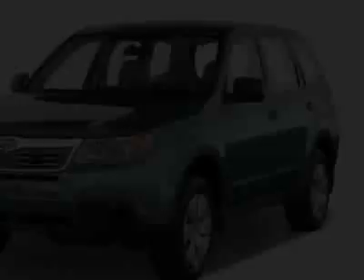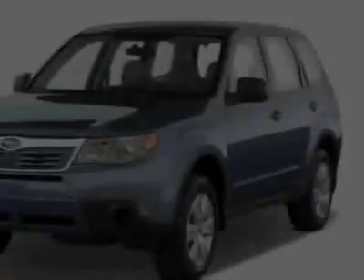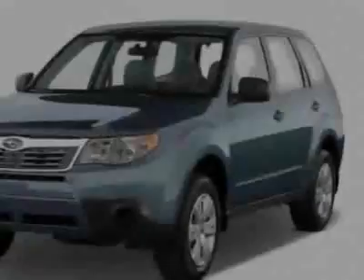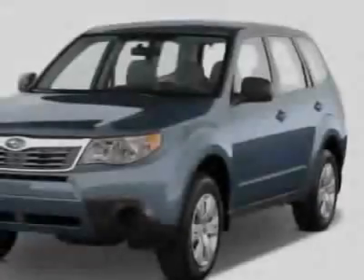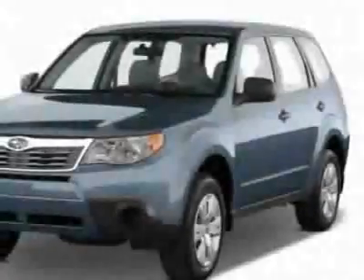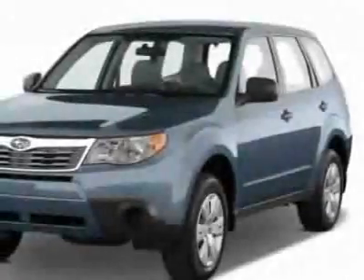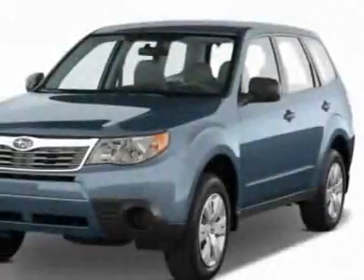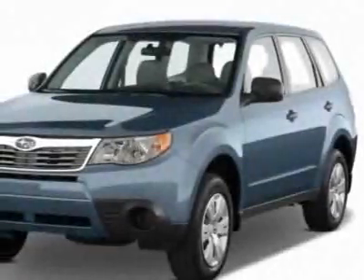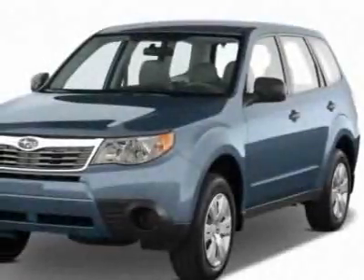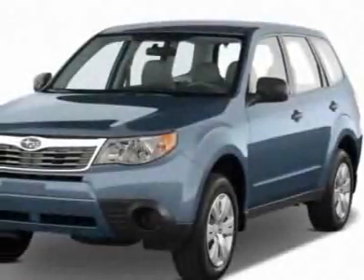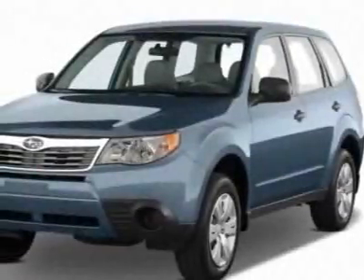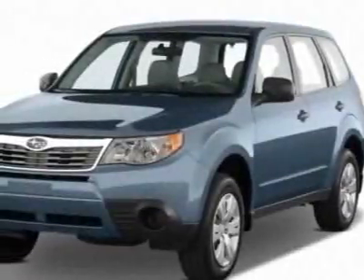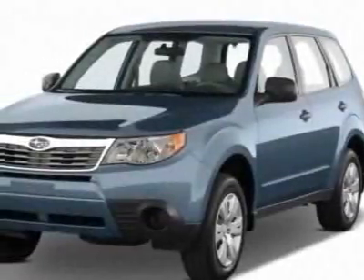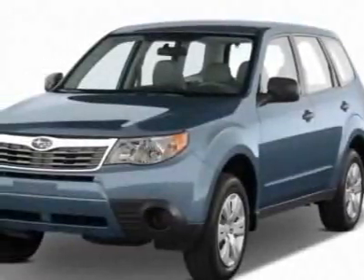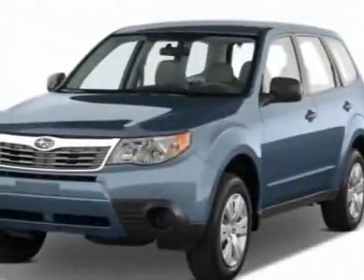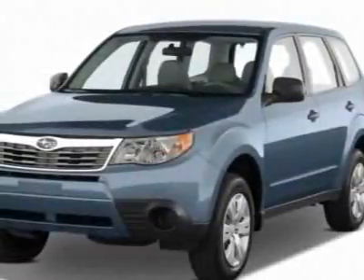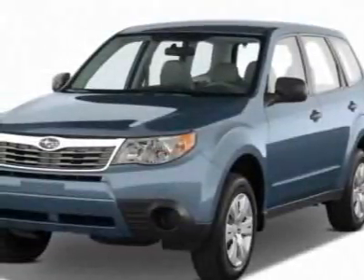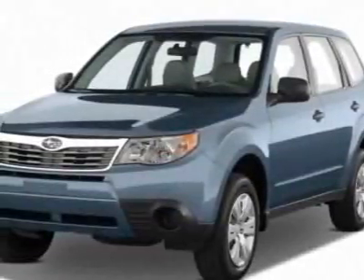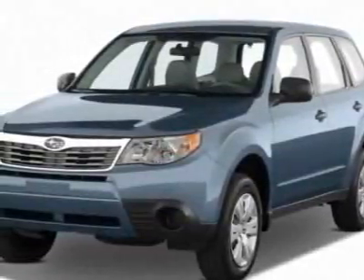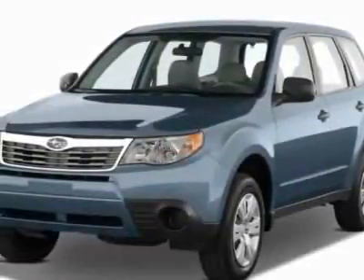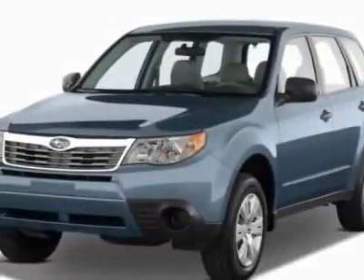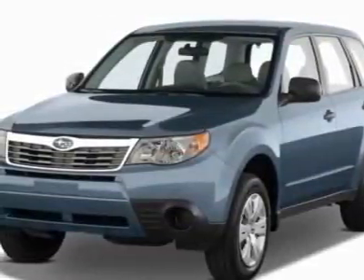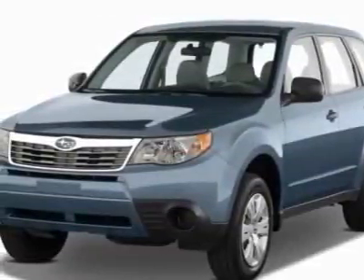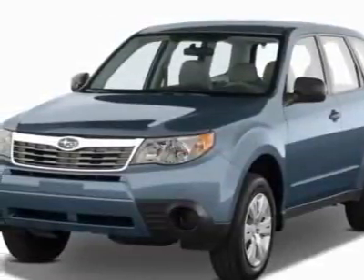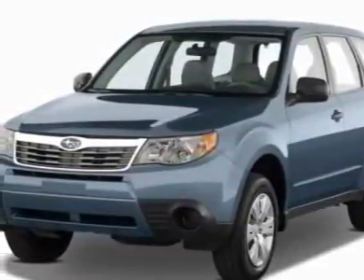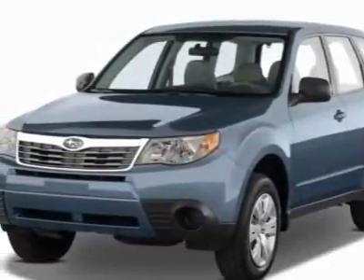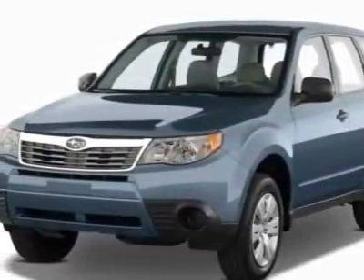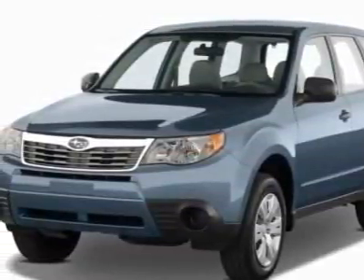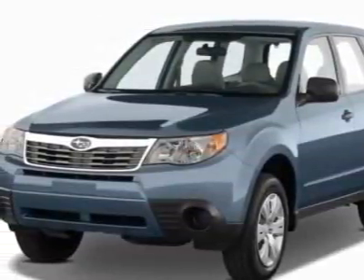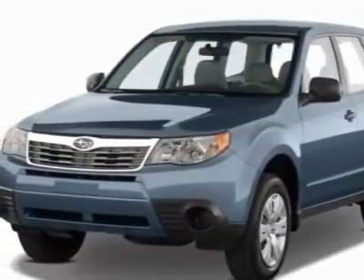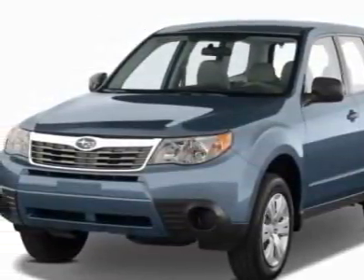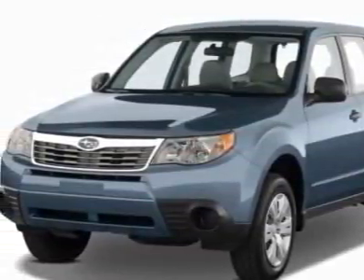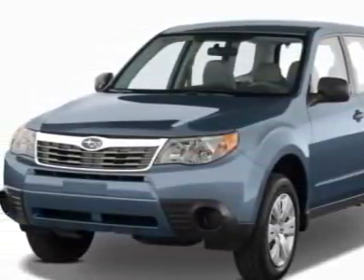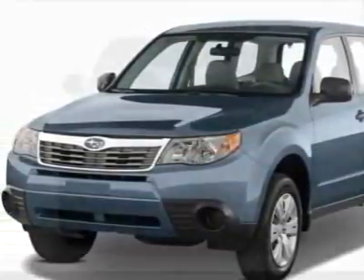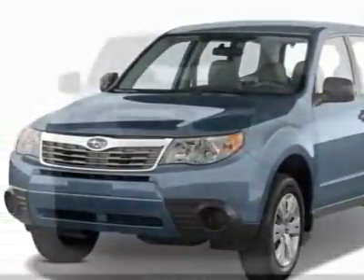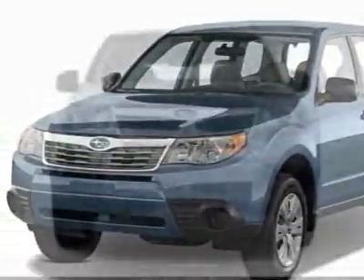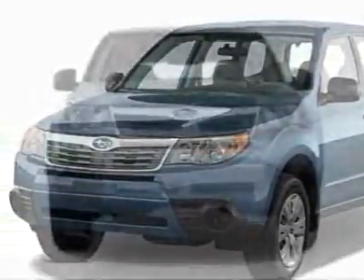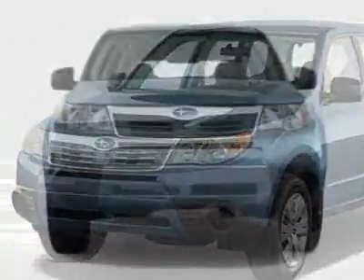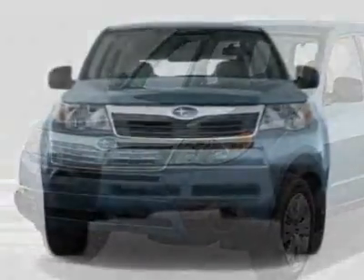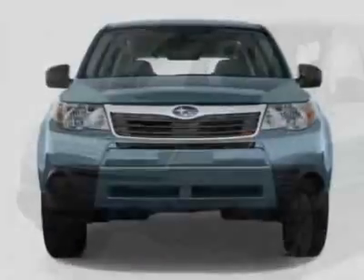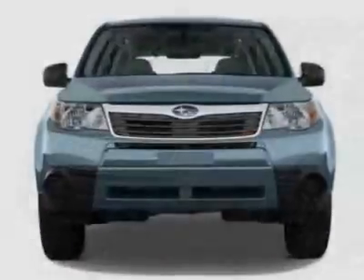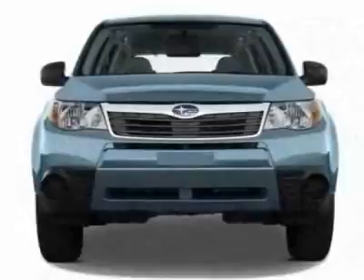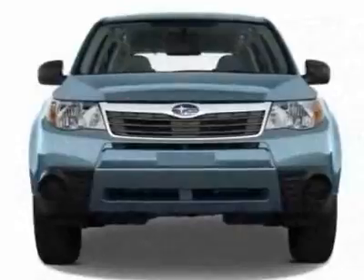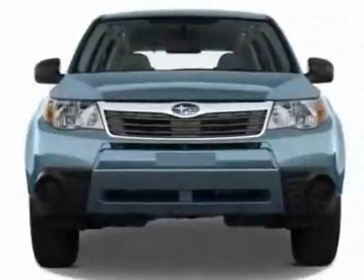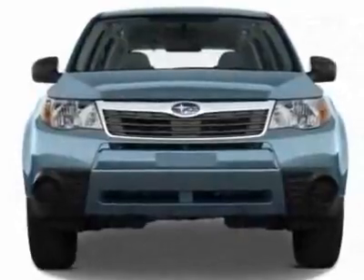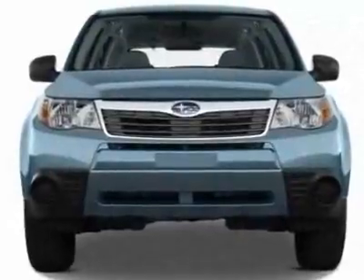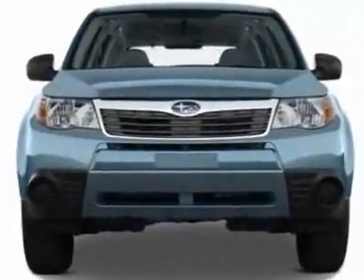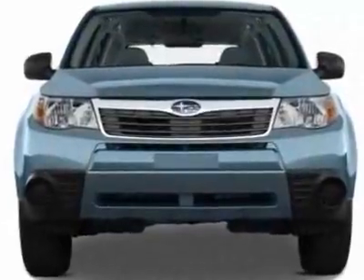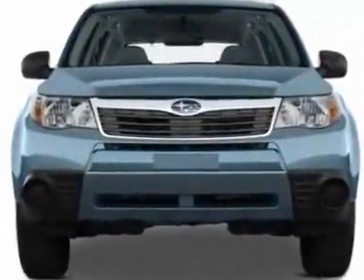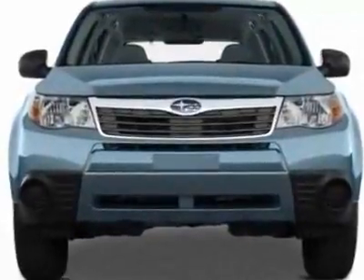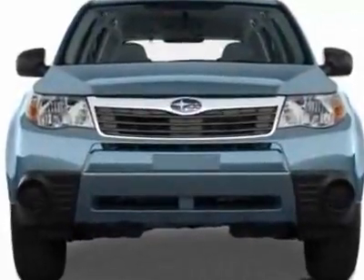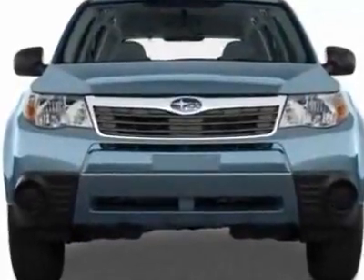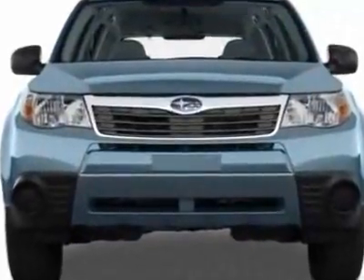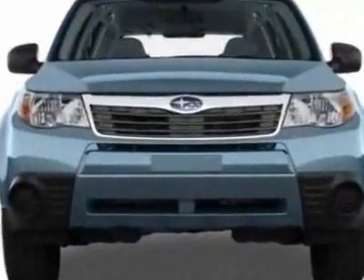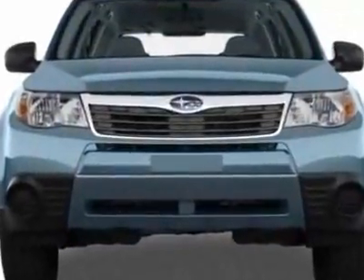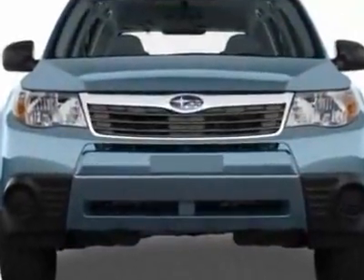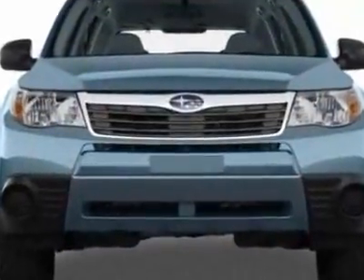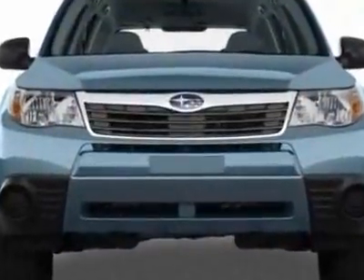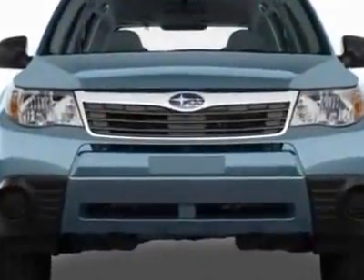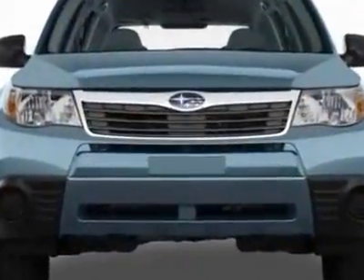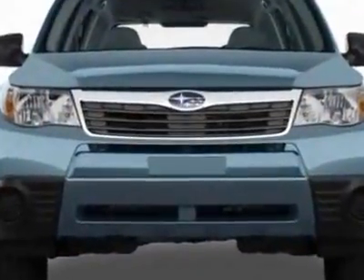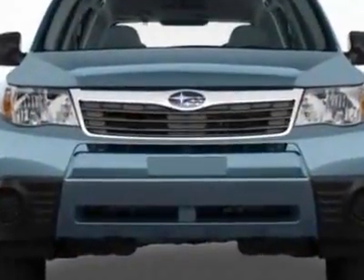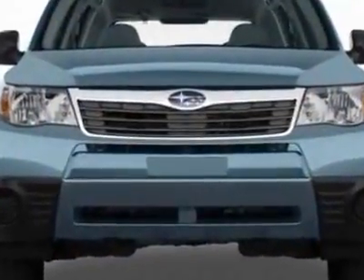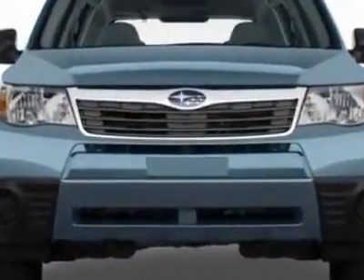Come take a look at this new 2011 Subaru Forester. For your protection, this vehicle has a full factory warranty.